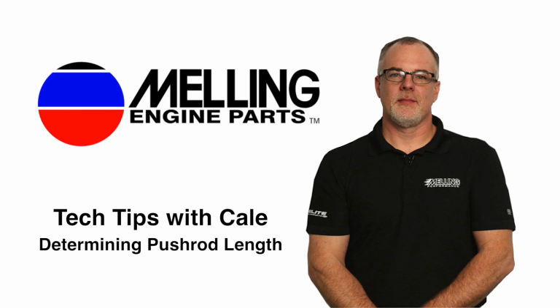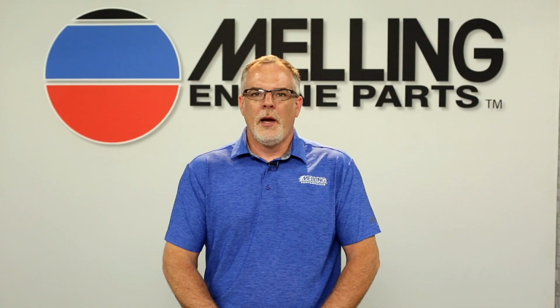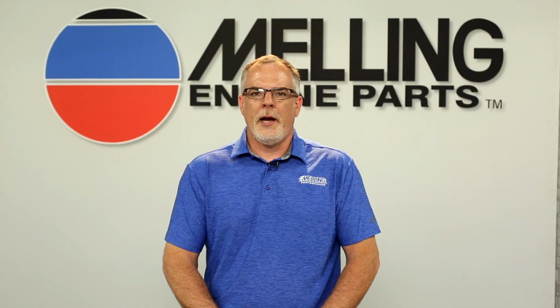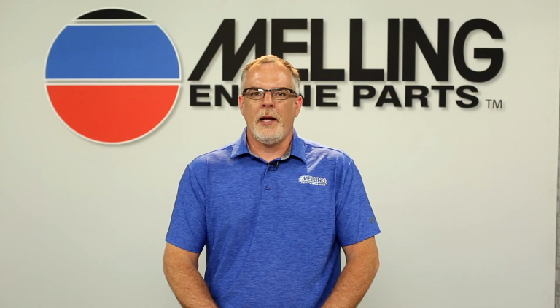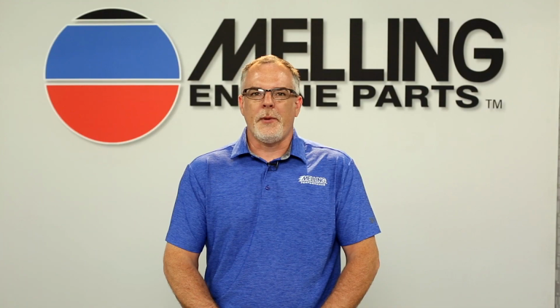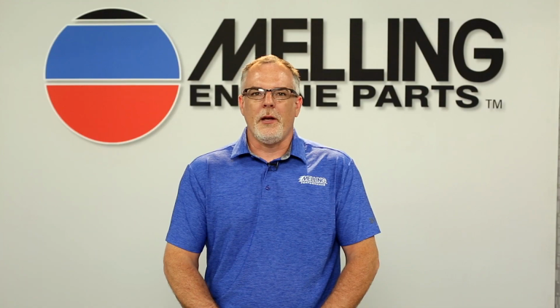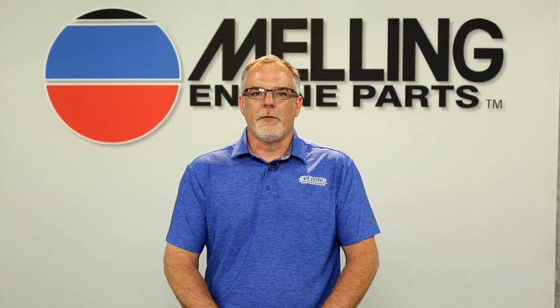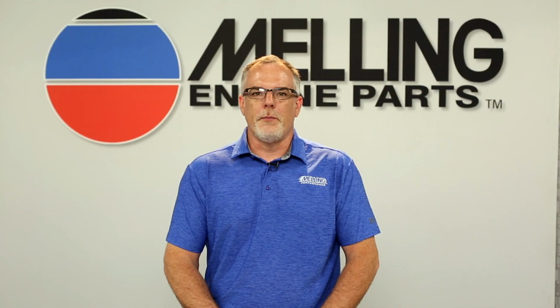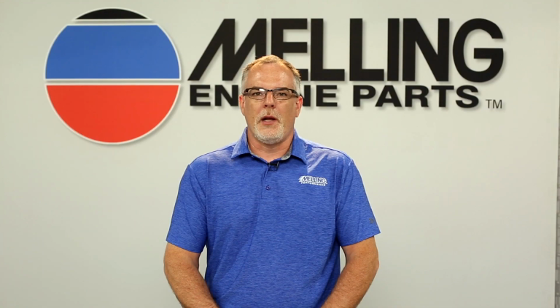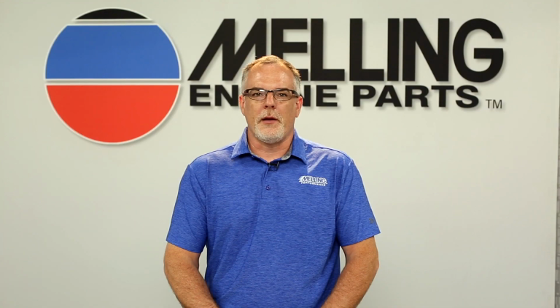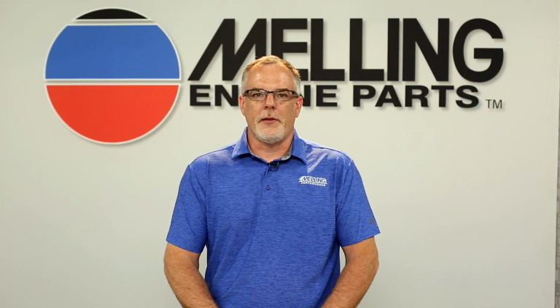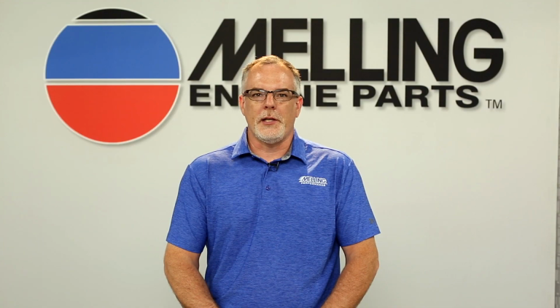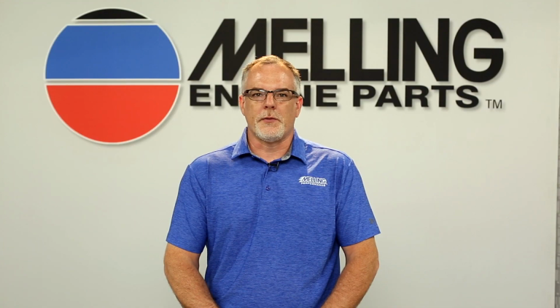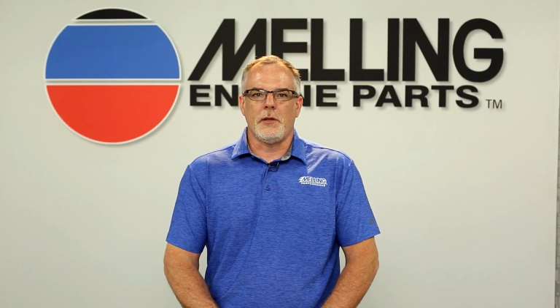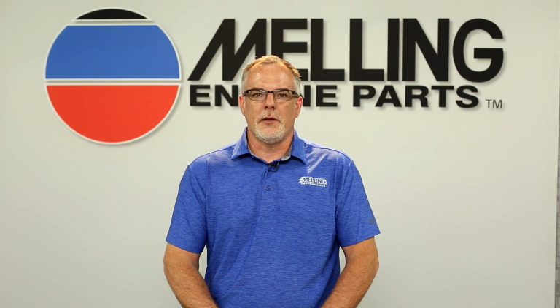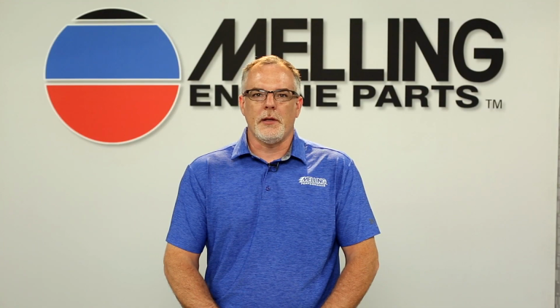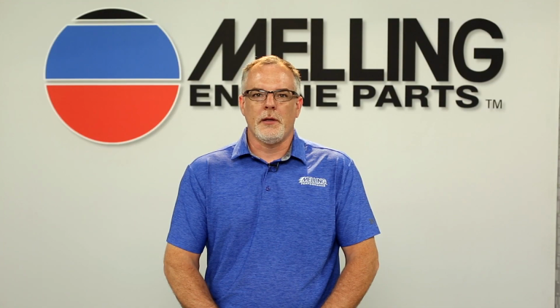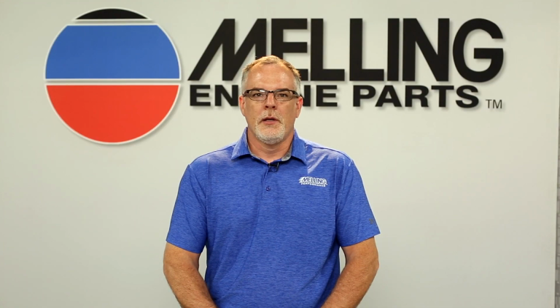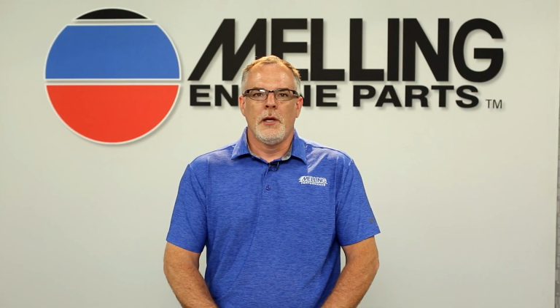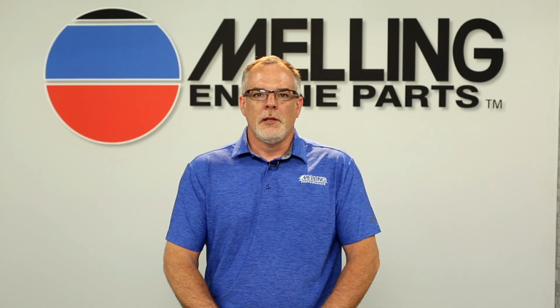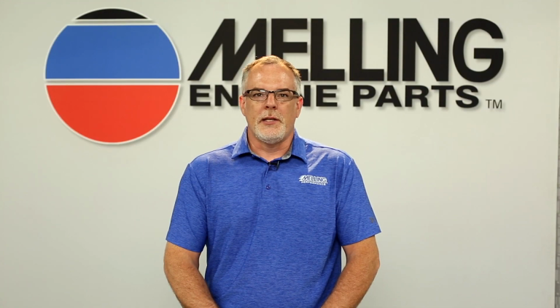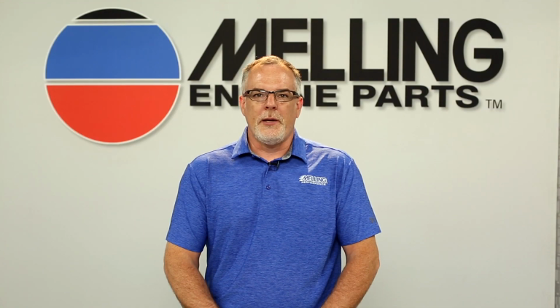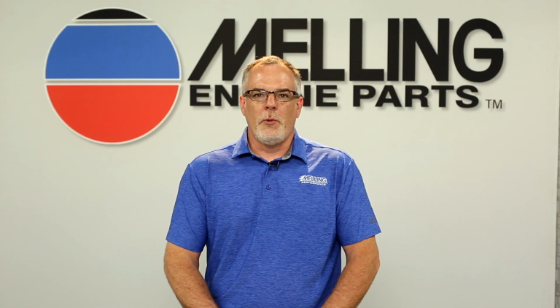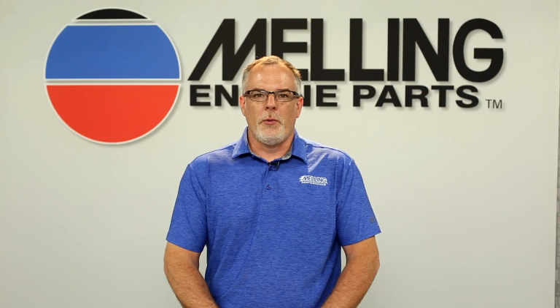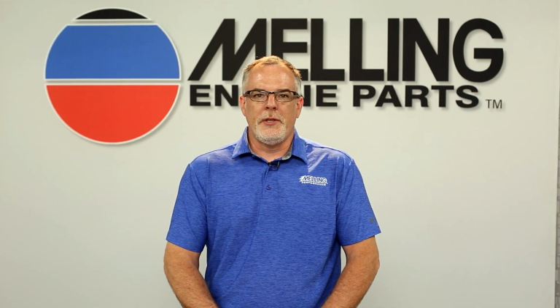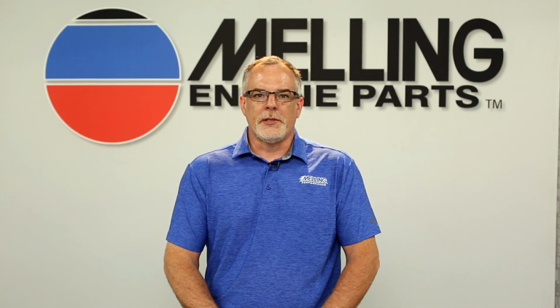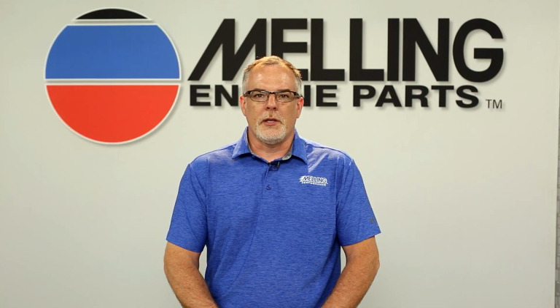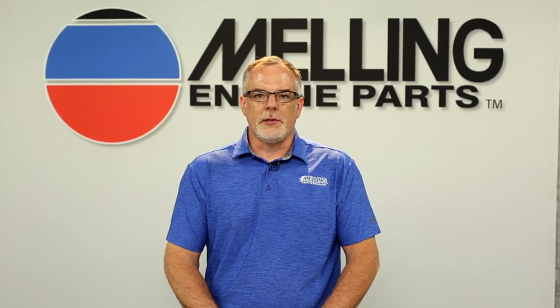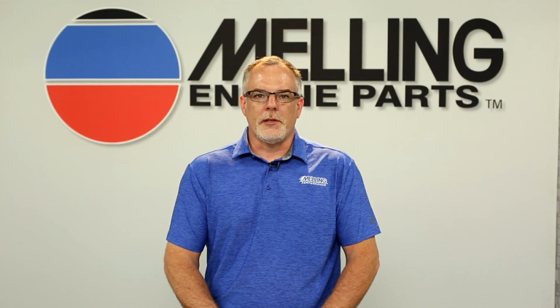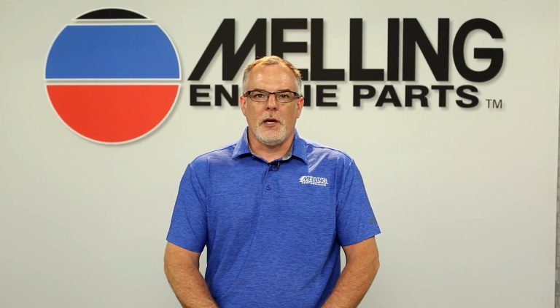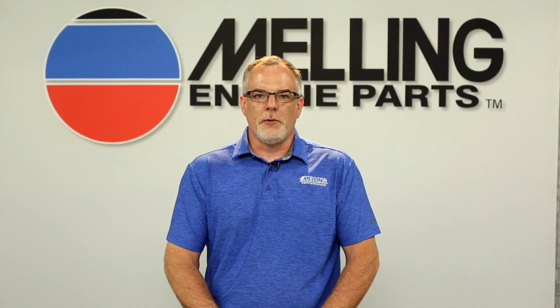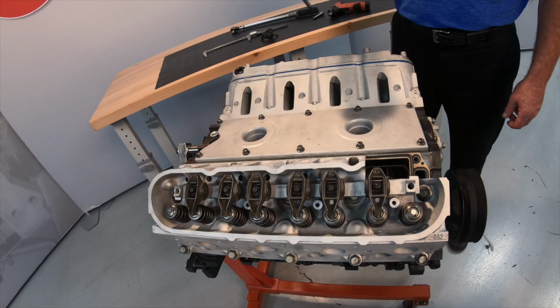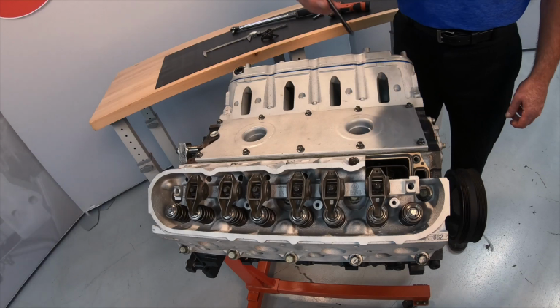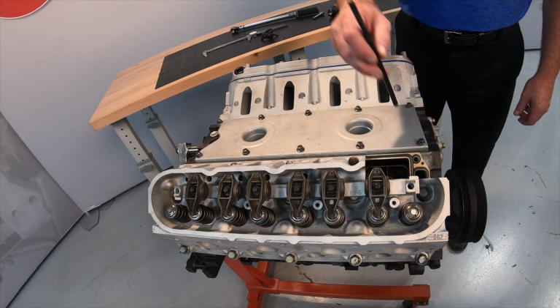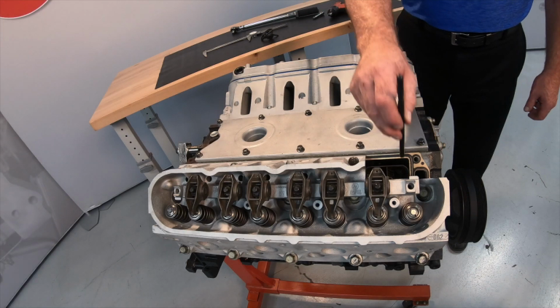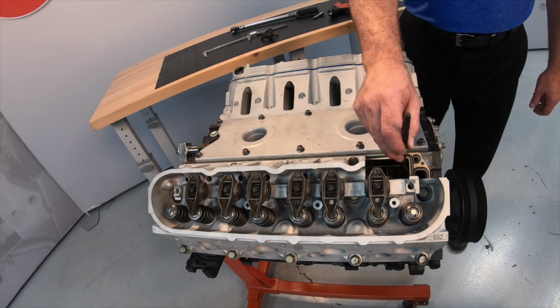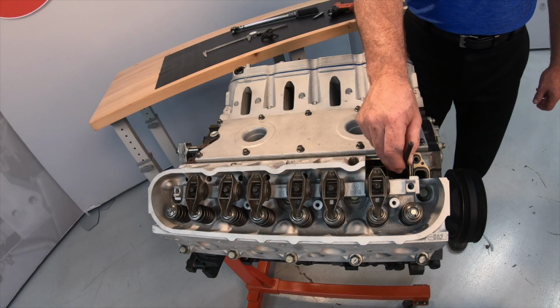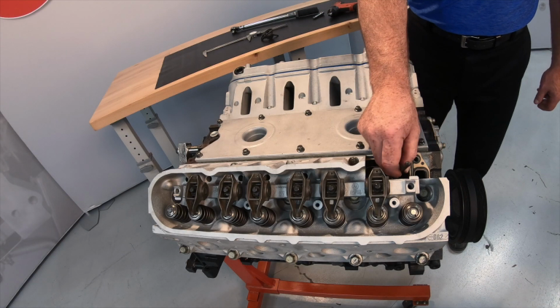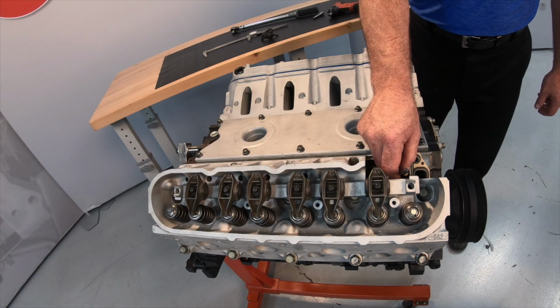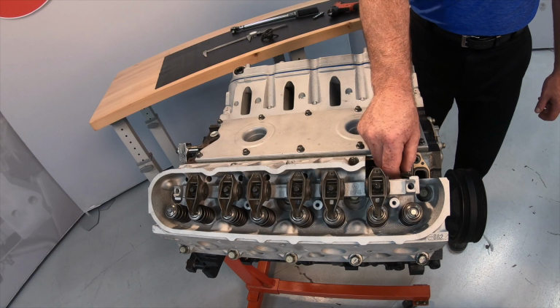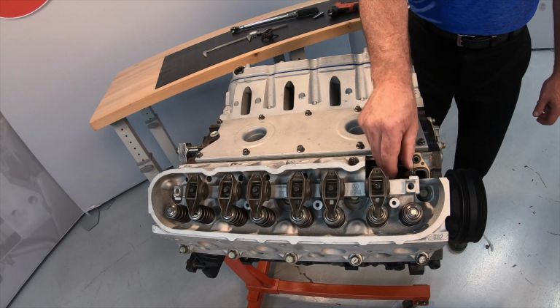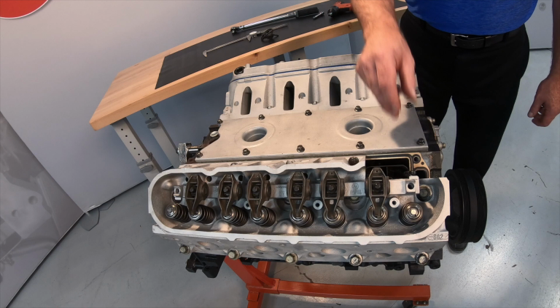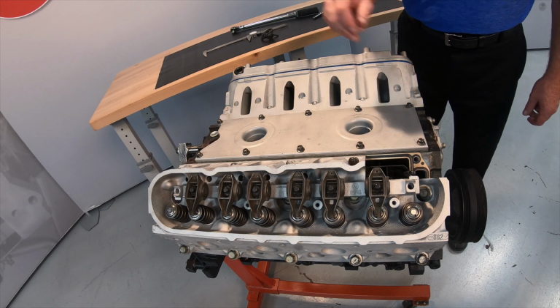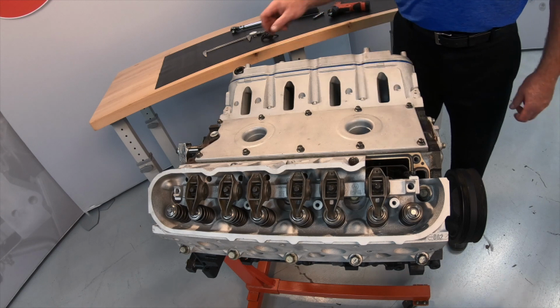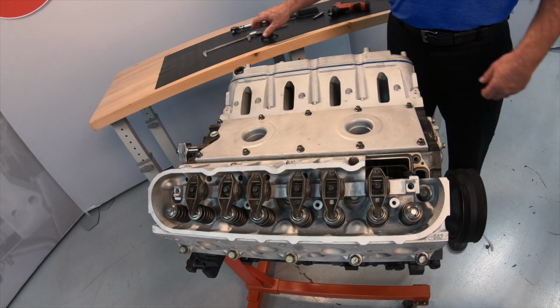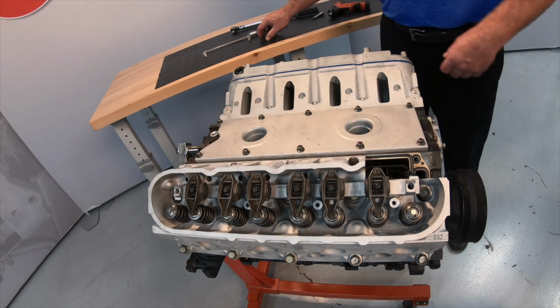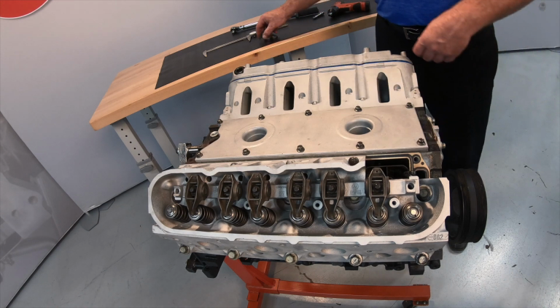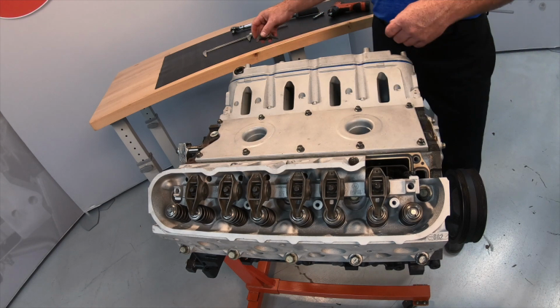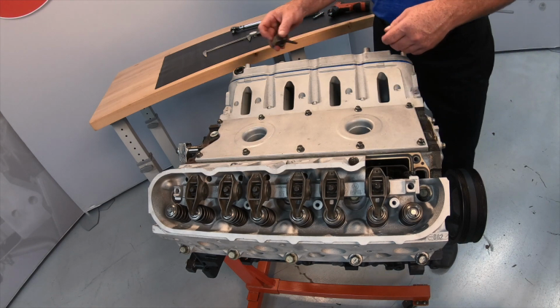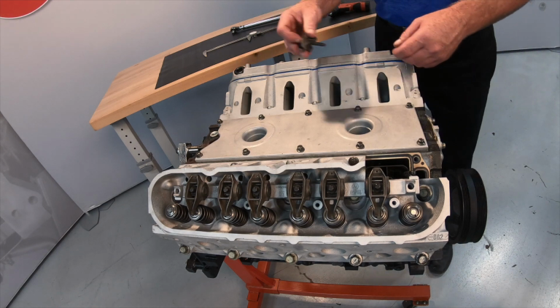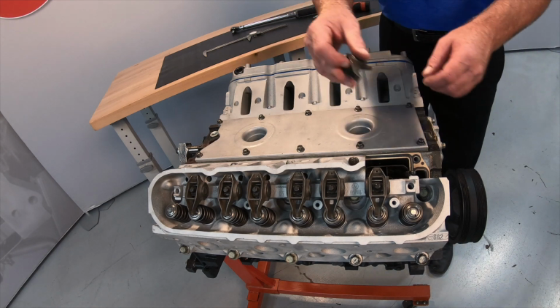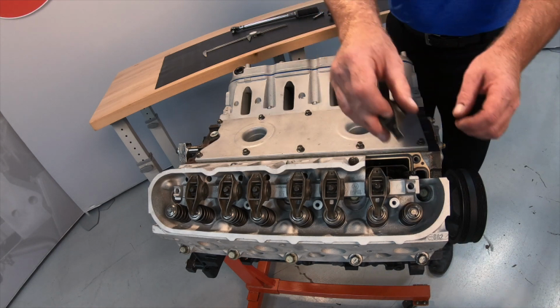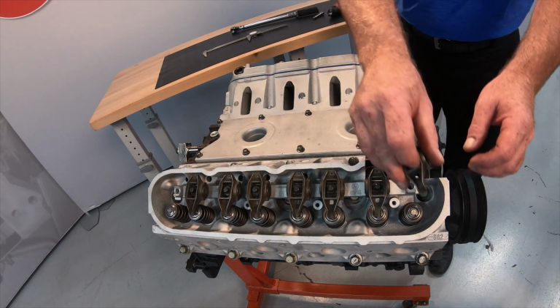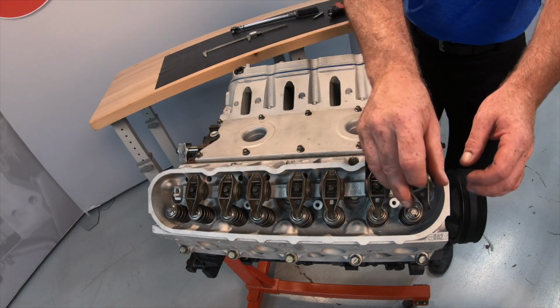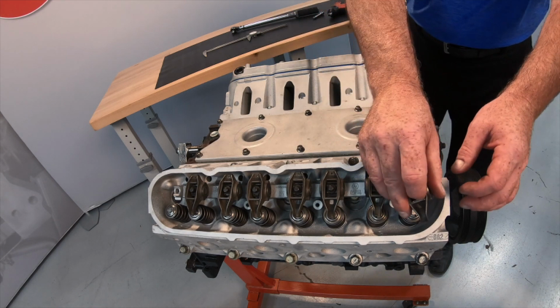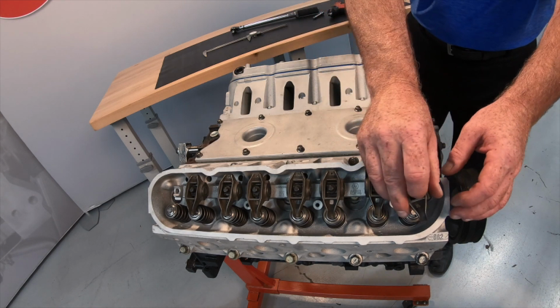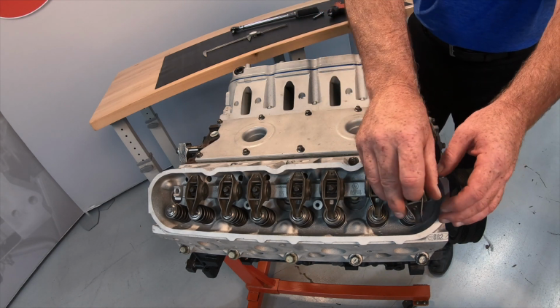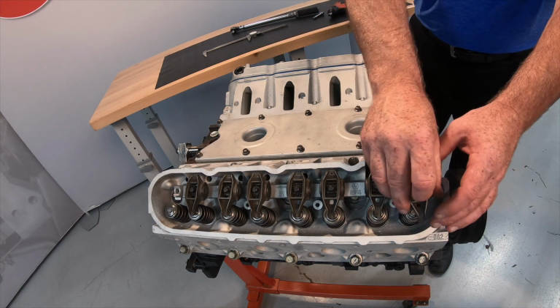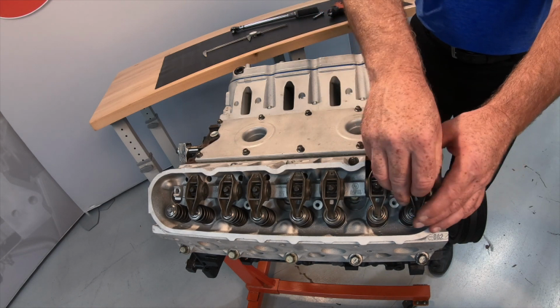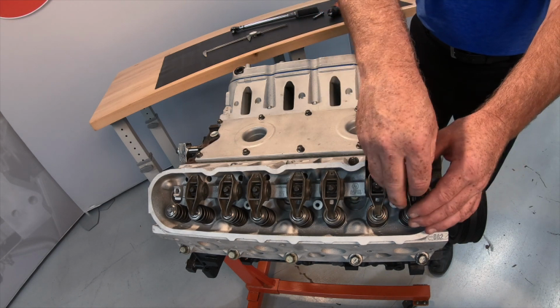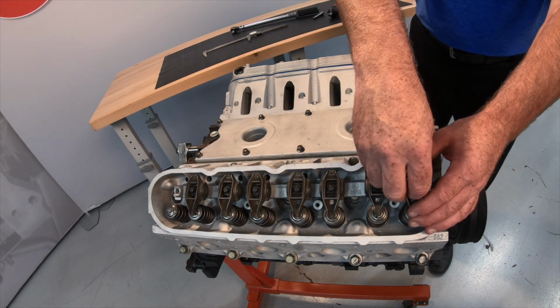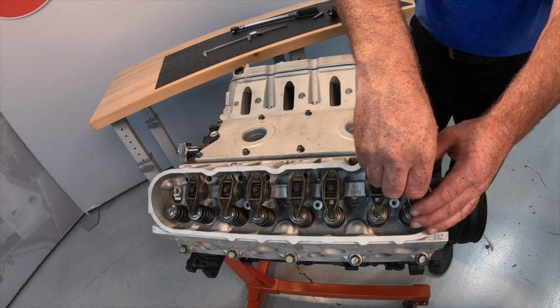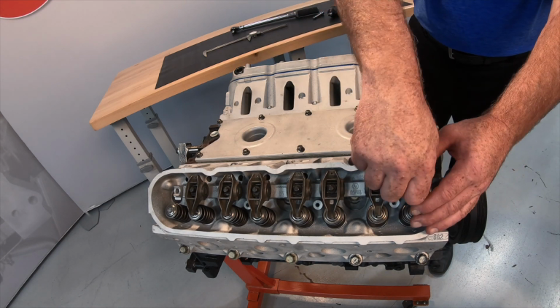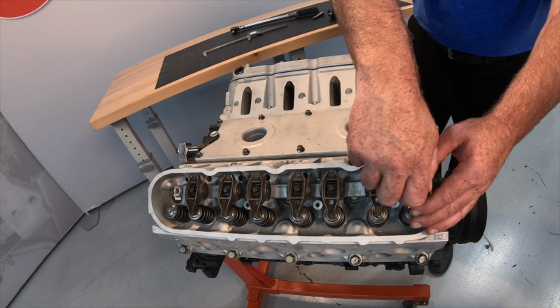Hi, I'm Cal from Melling. Thanks for clicking. Today we will be discussing how to correctly determine the proper link pushrods for your engine using hydraulic lifters.